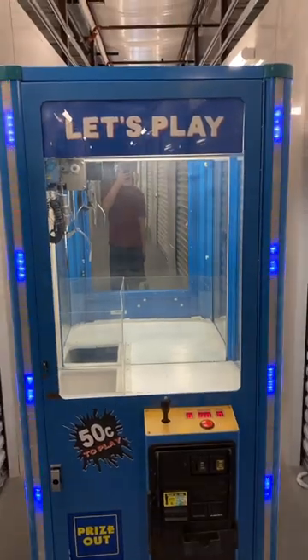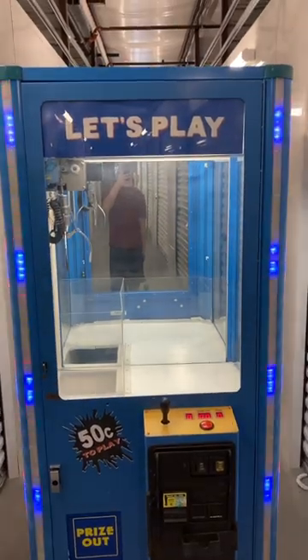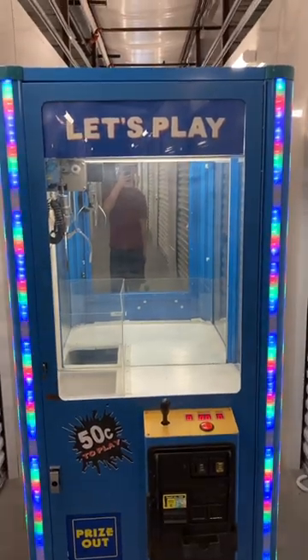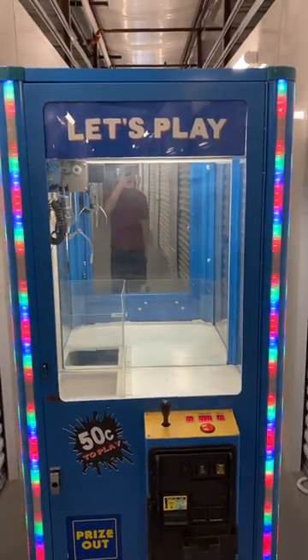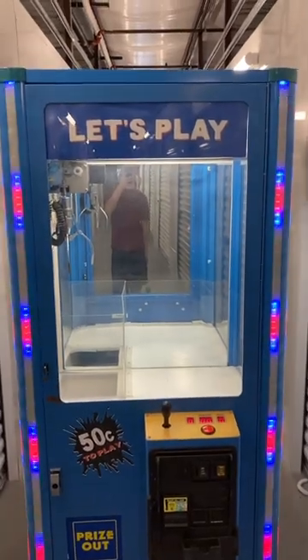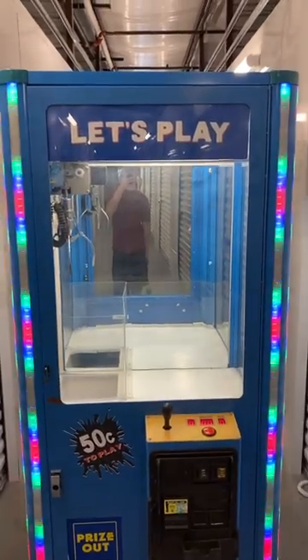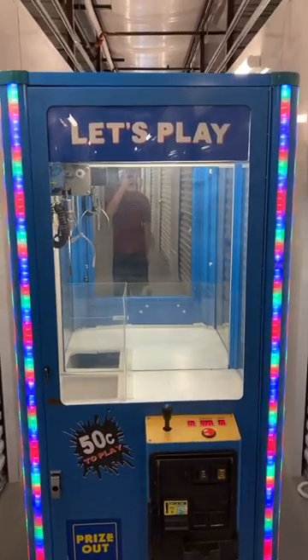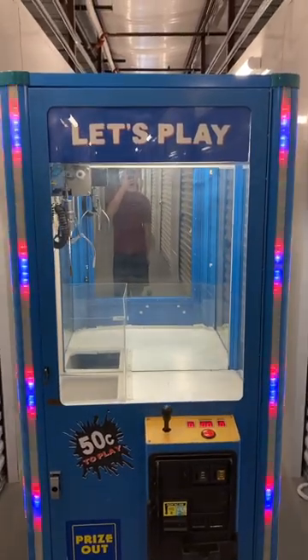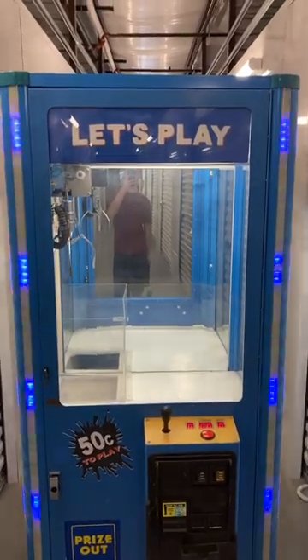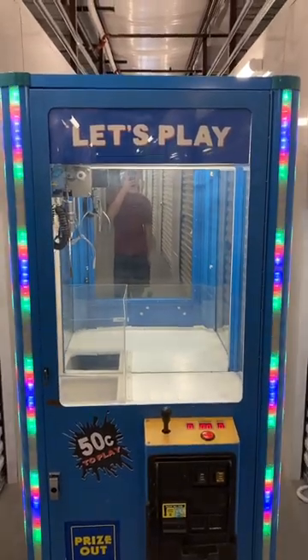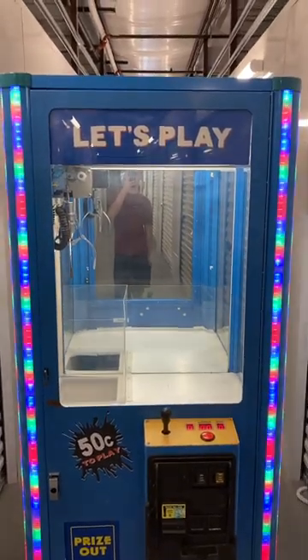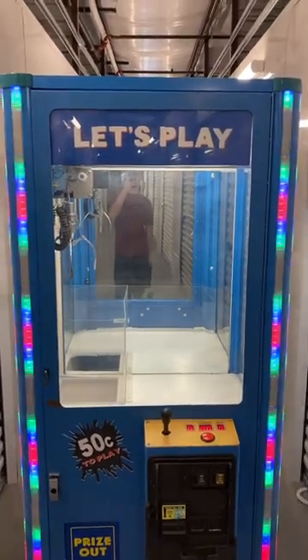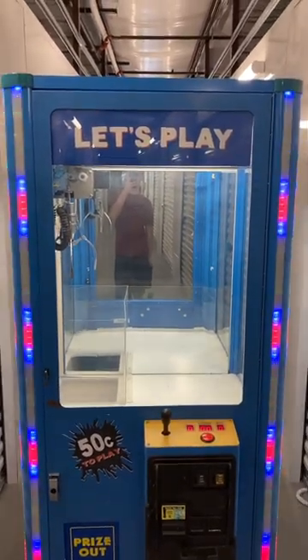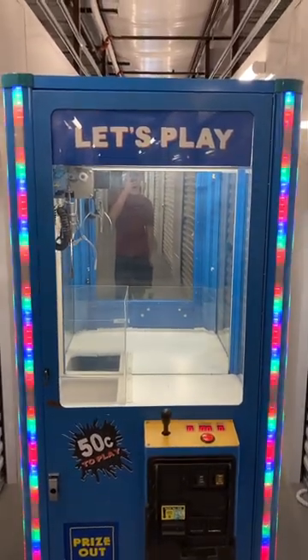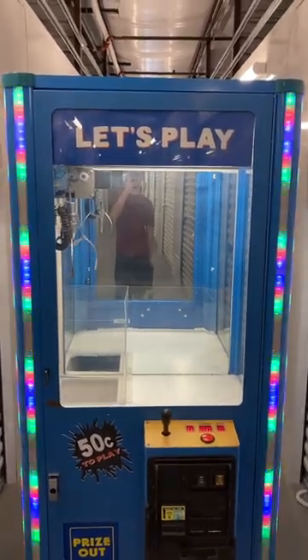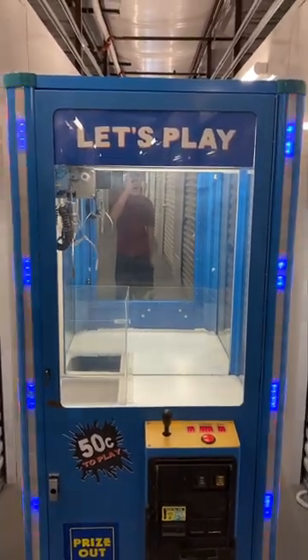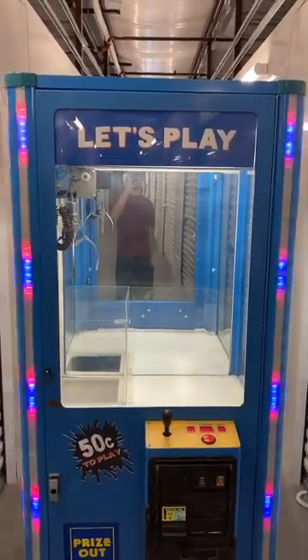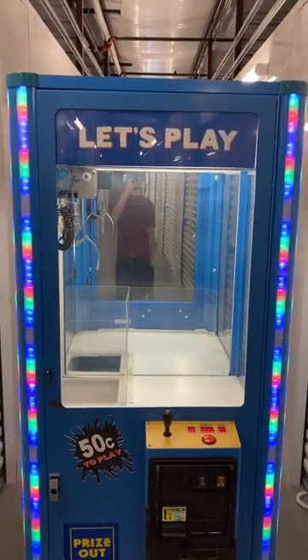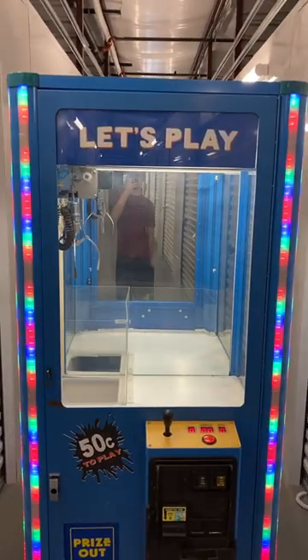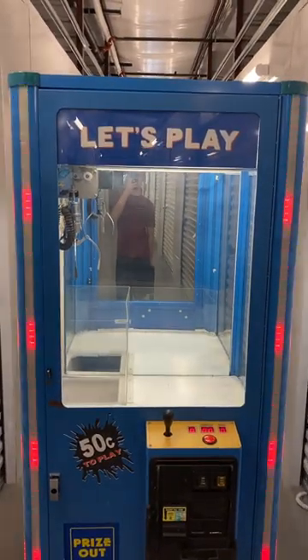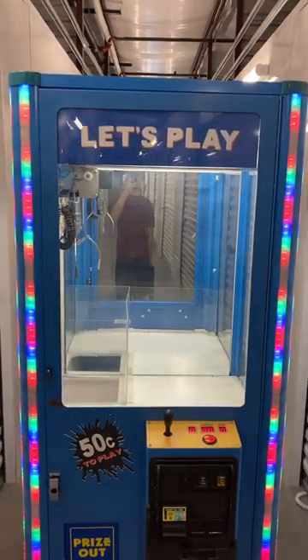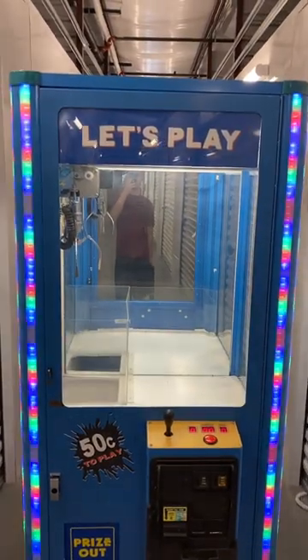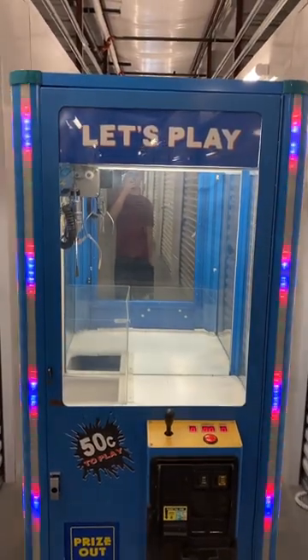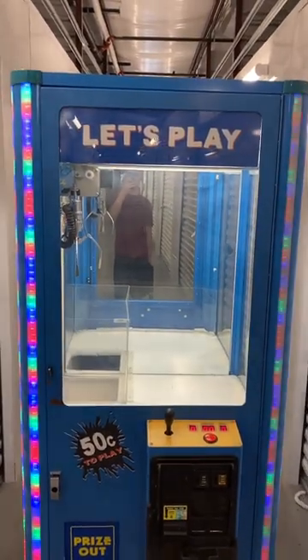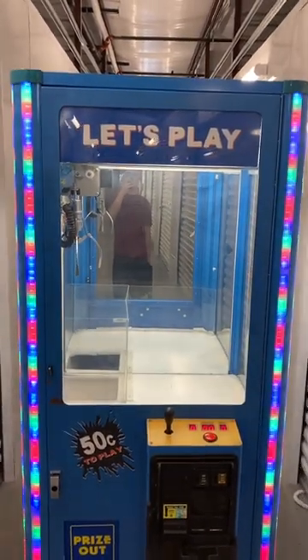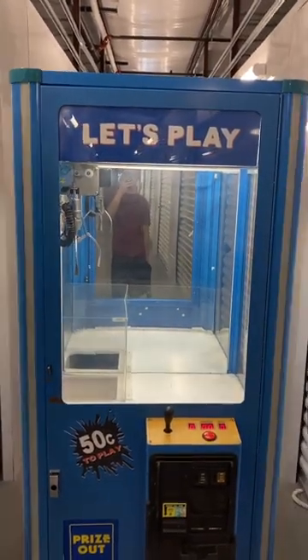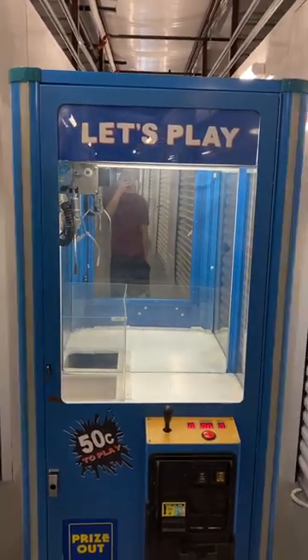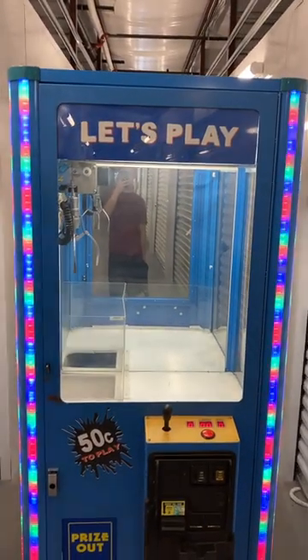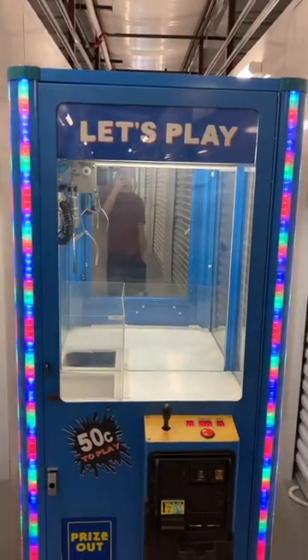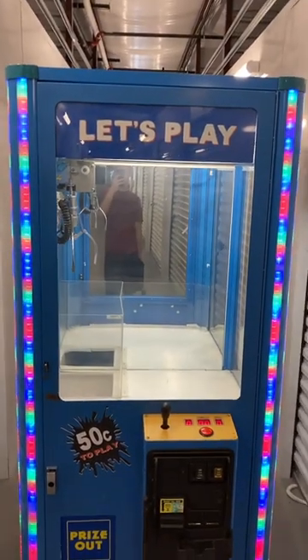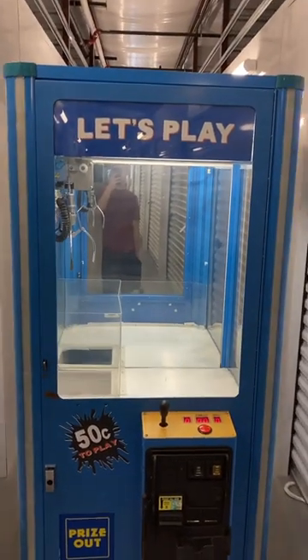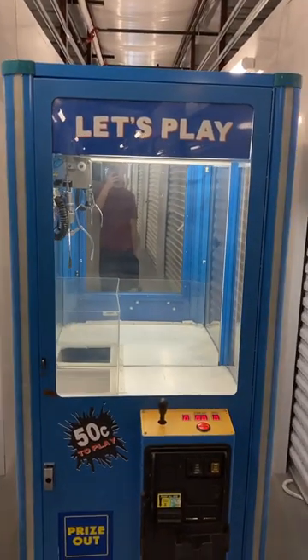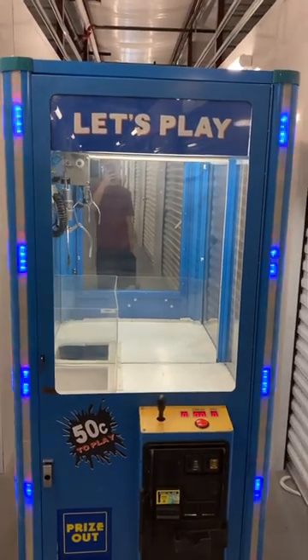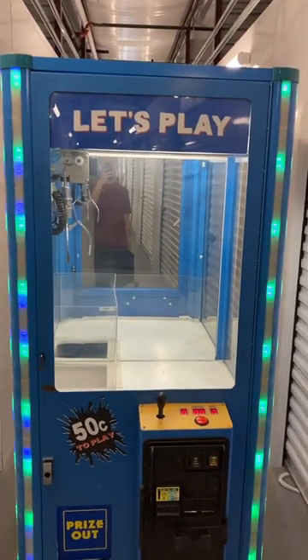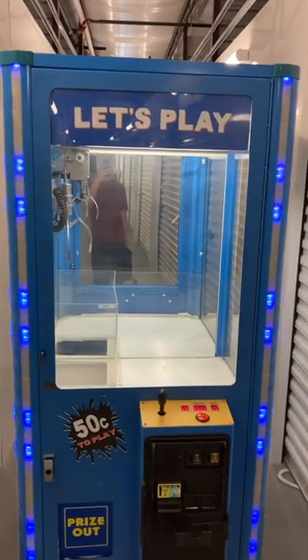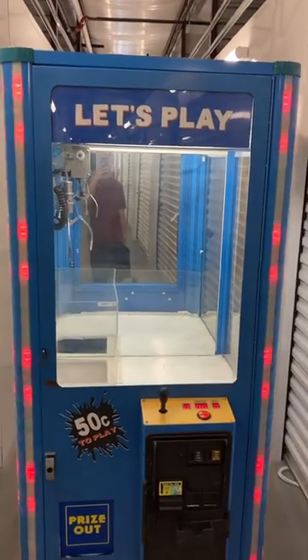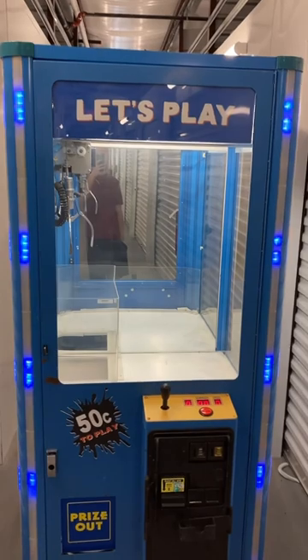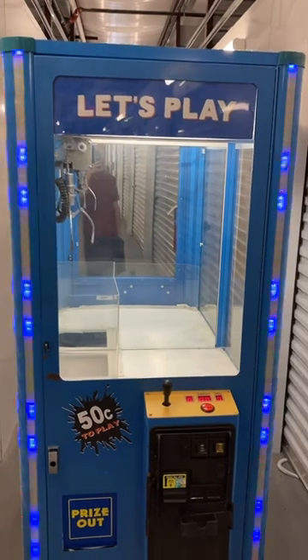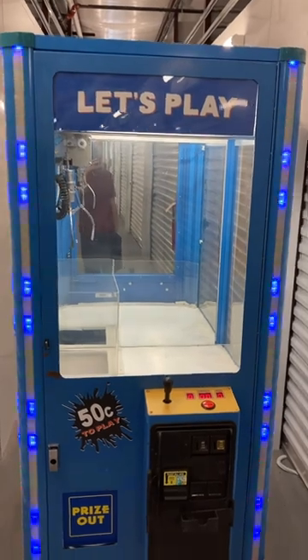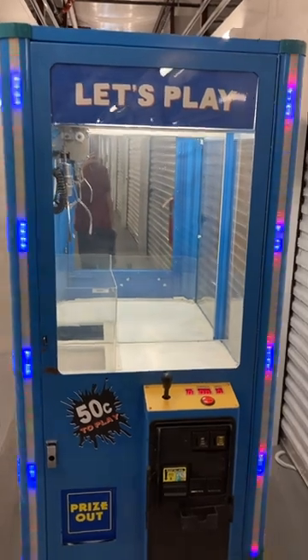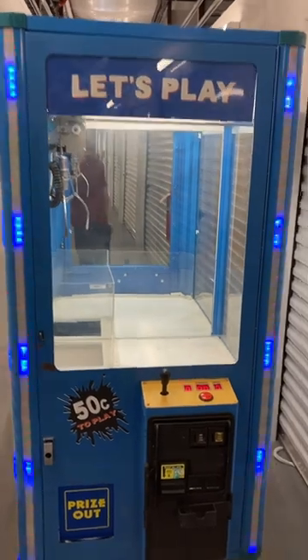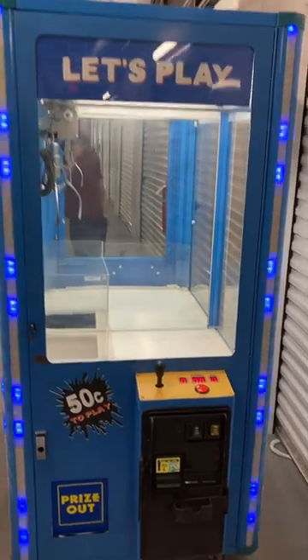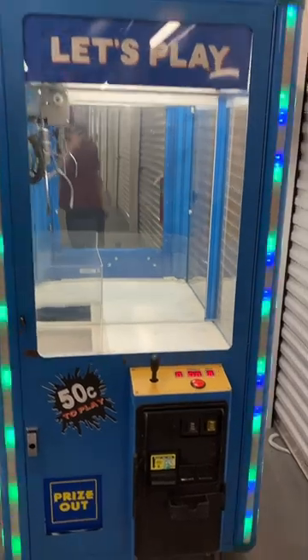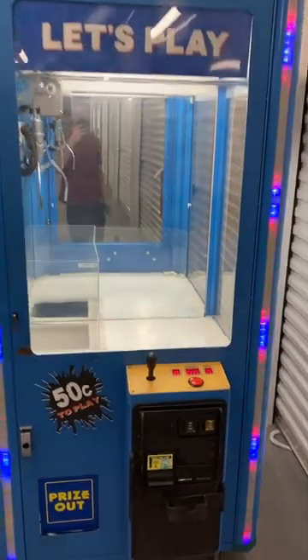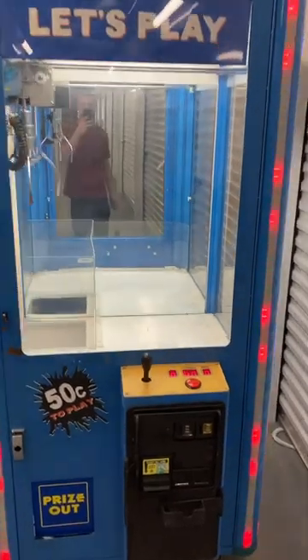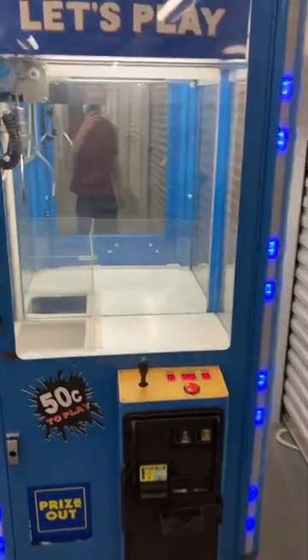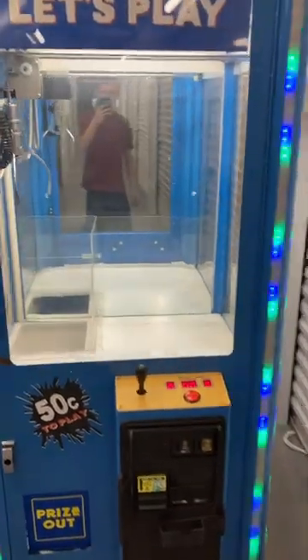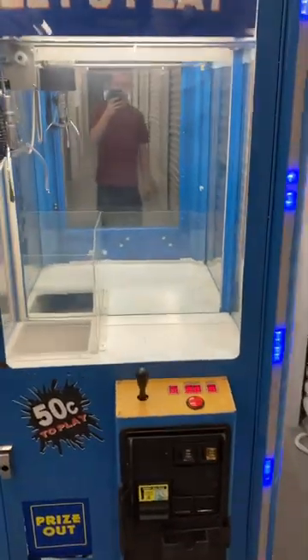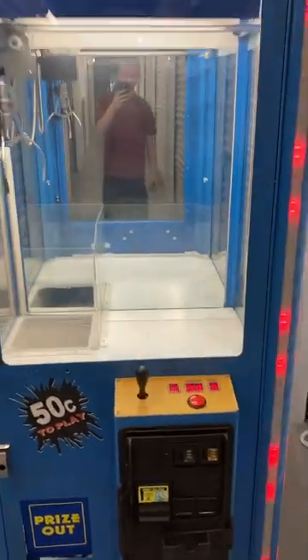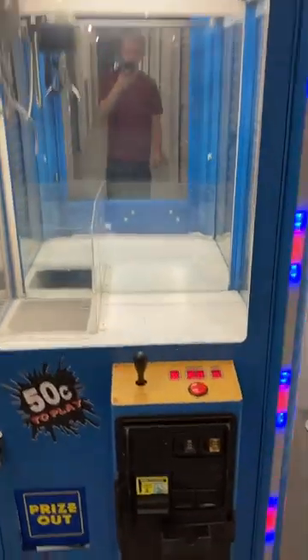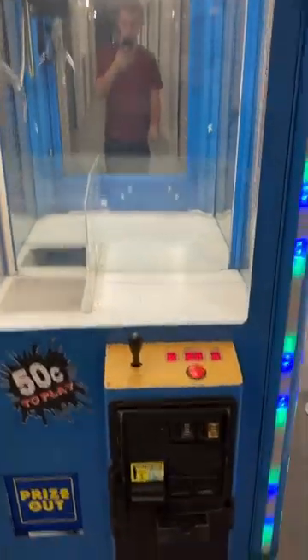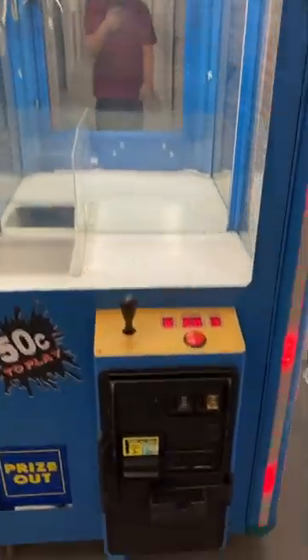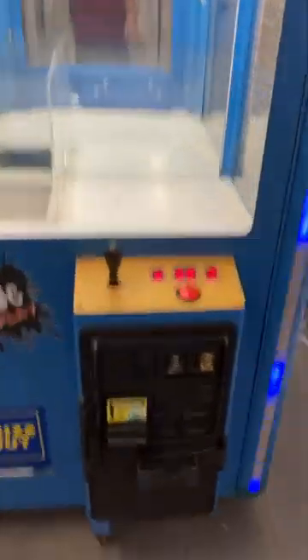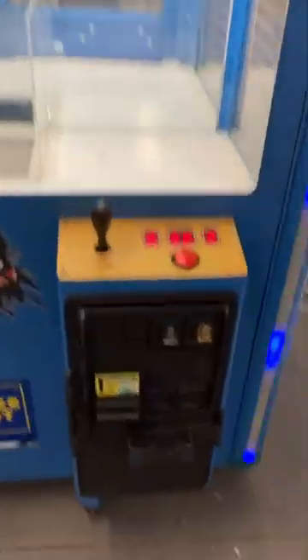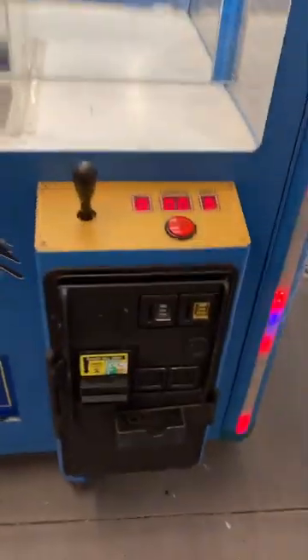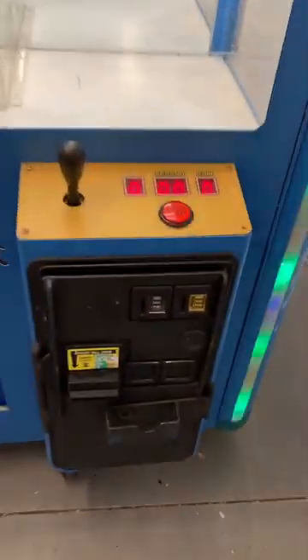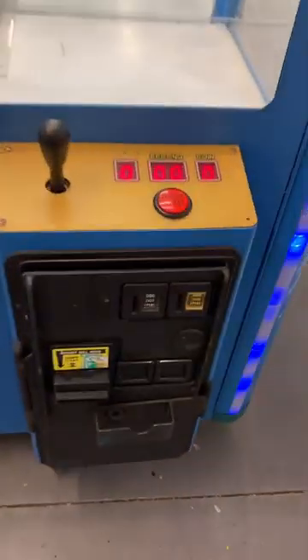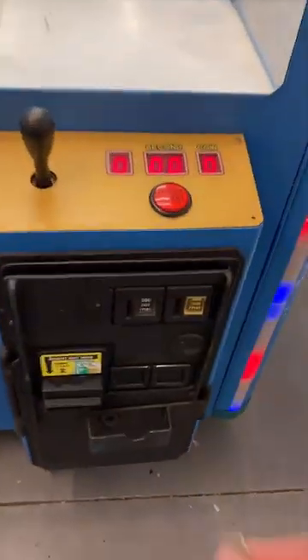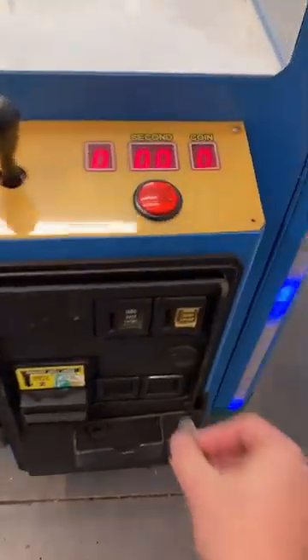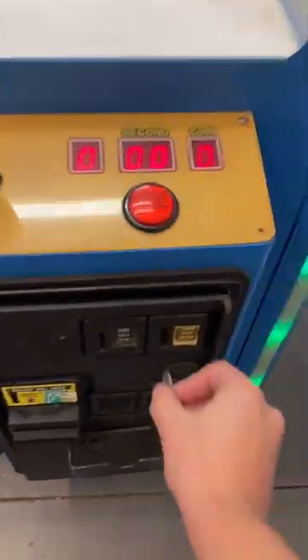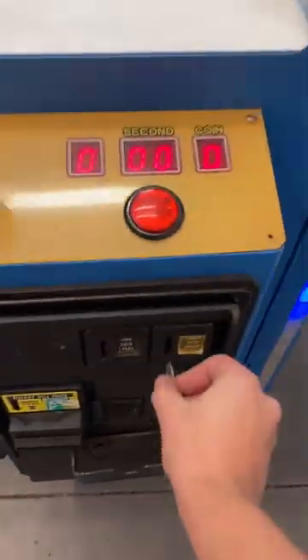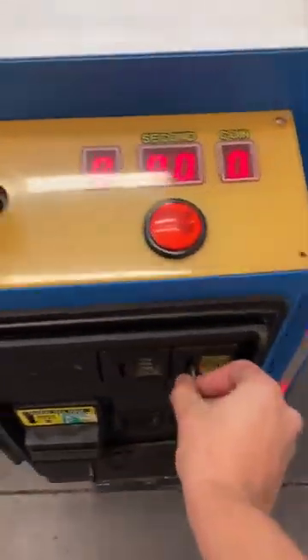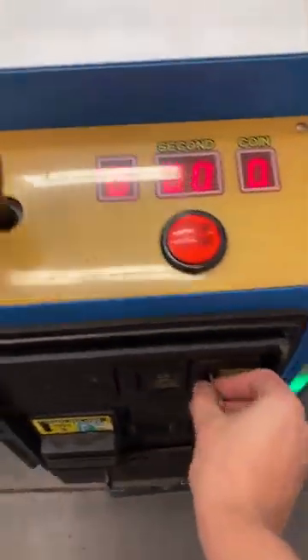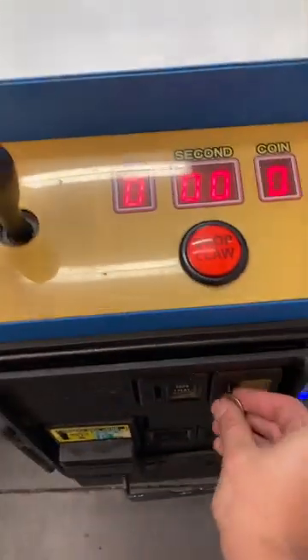Here's a video of the 636-inch Let's Play Crane. Works good. As you see, the lights have bill and coin acceptors. Just needs locks.